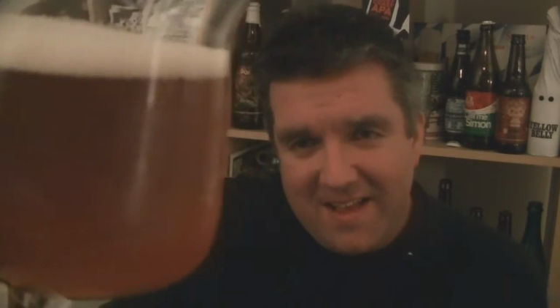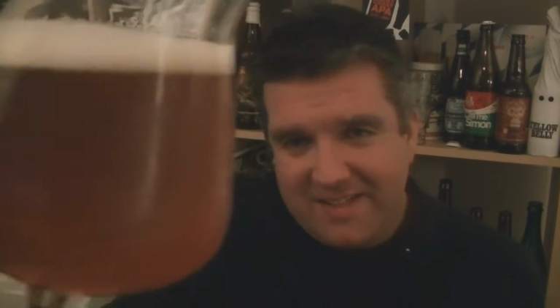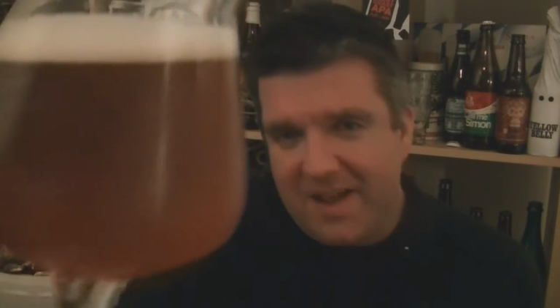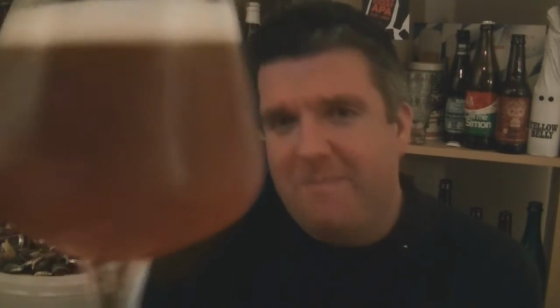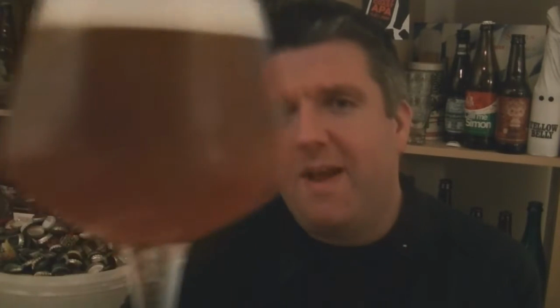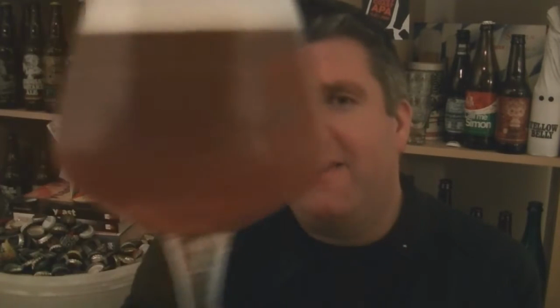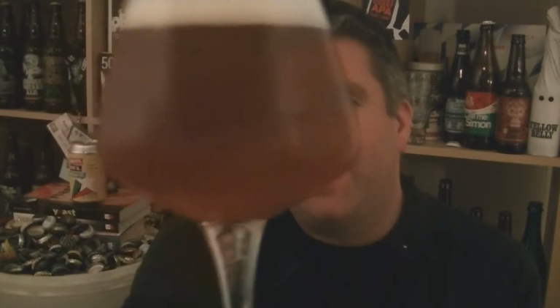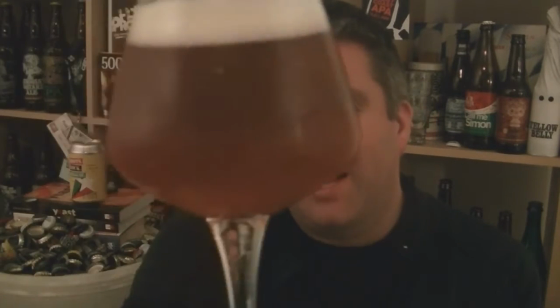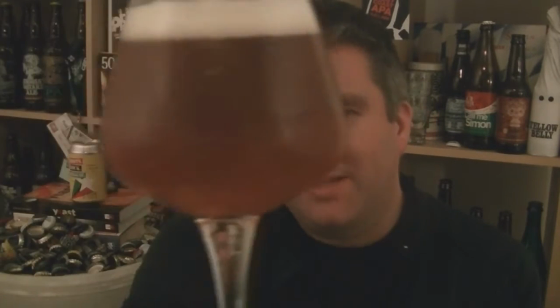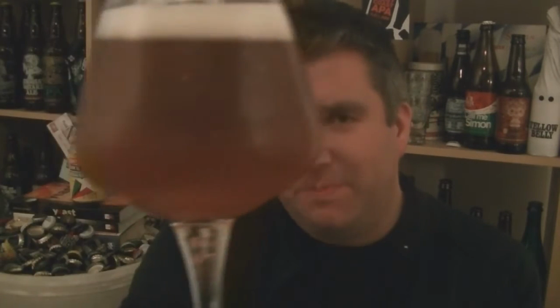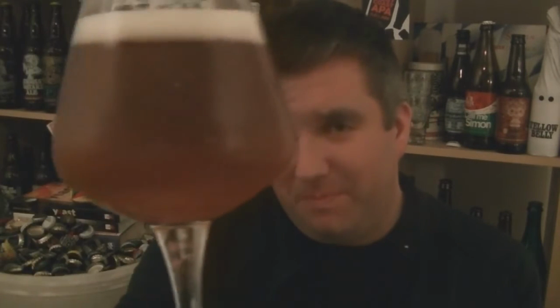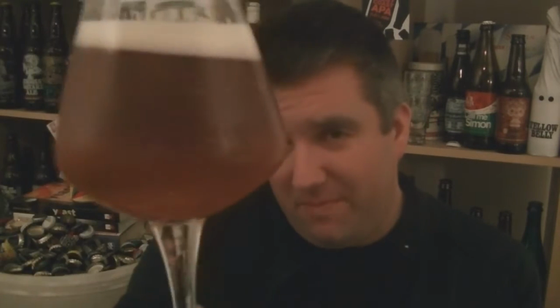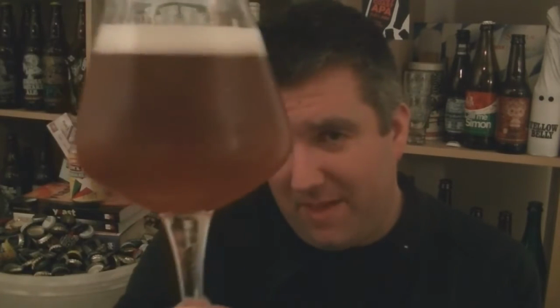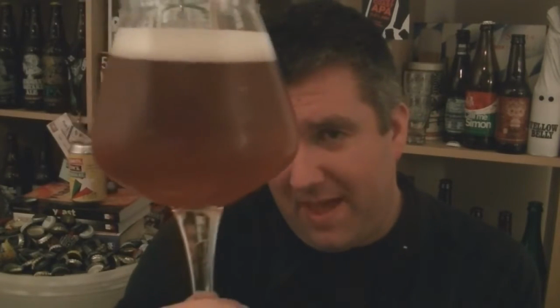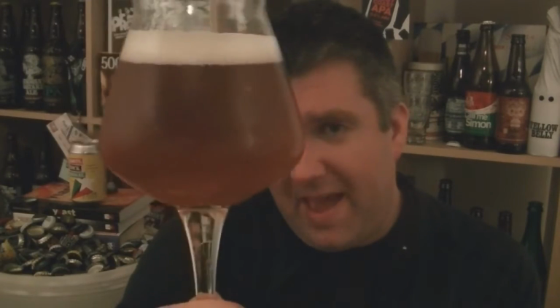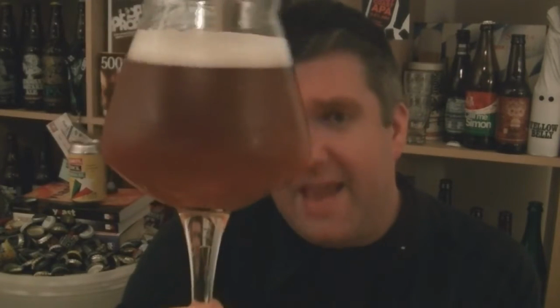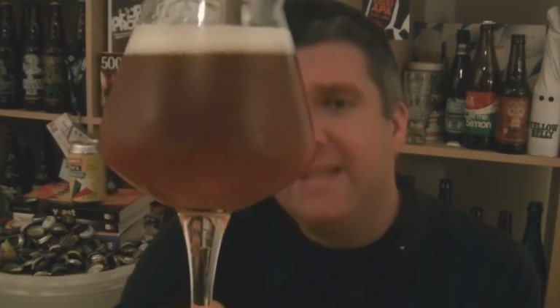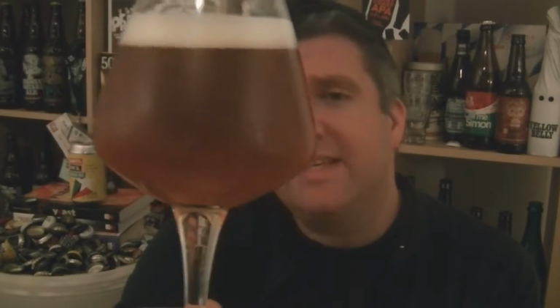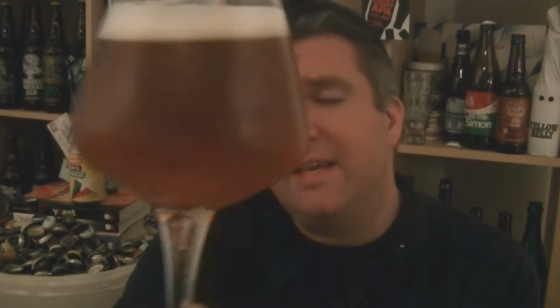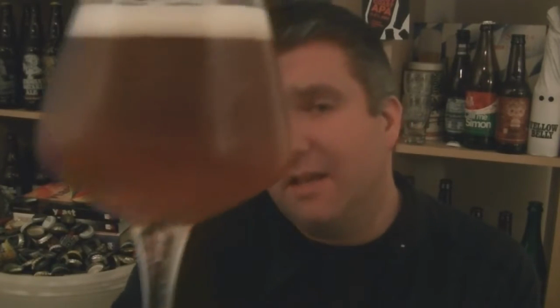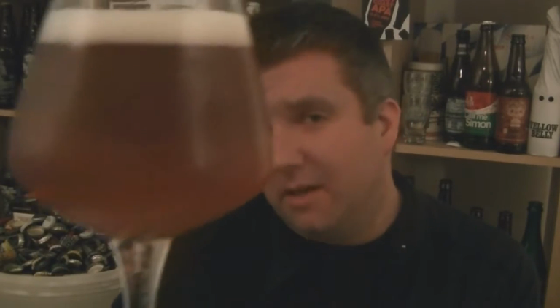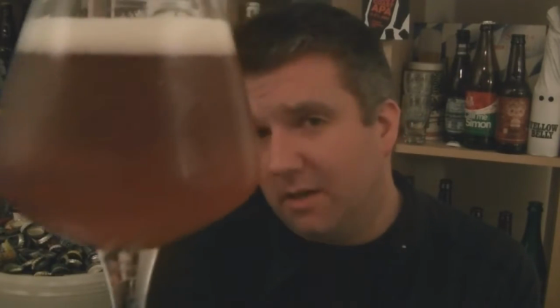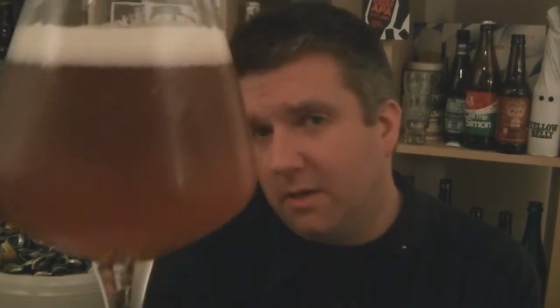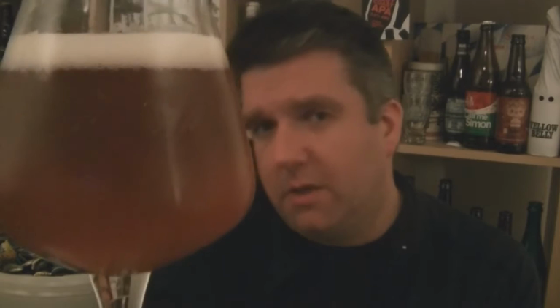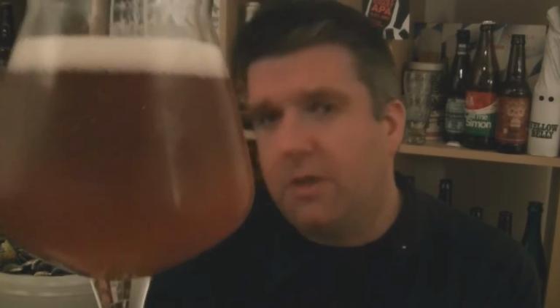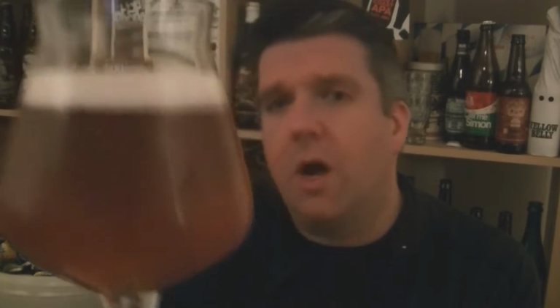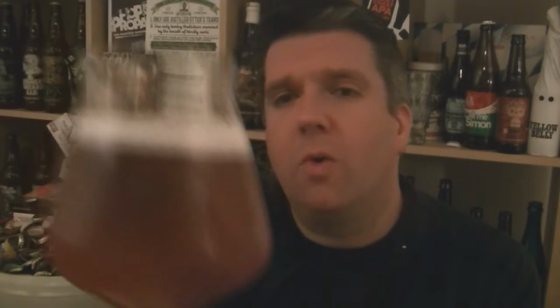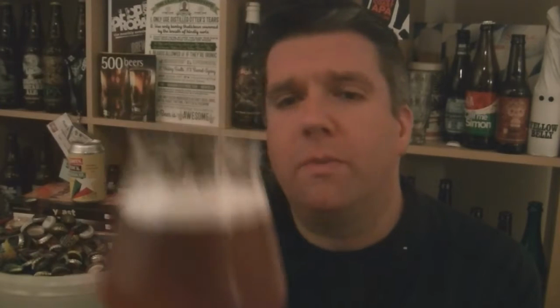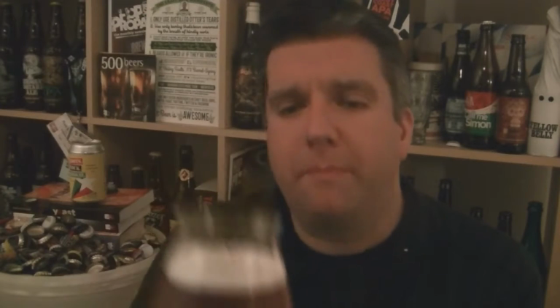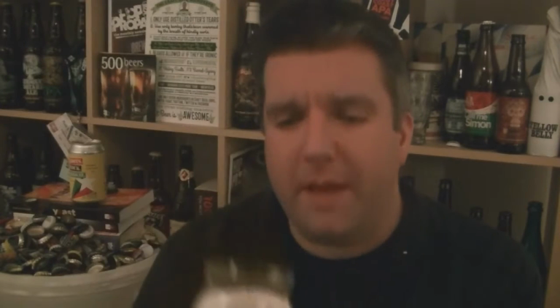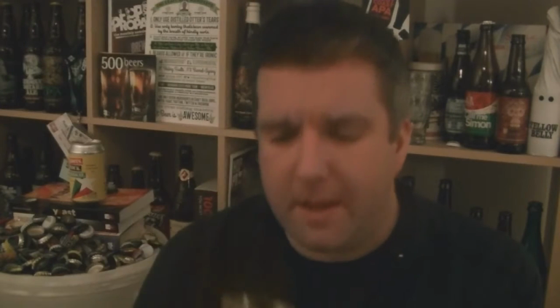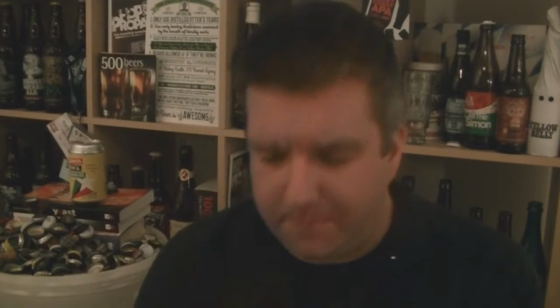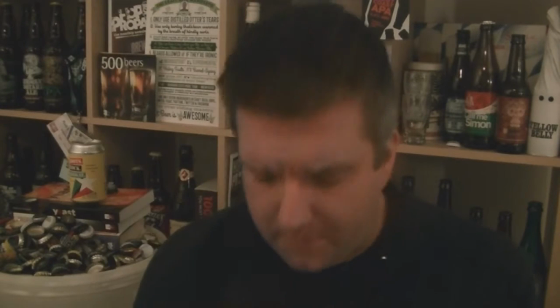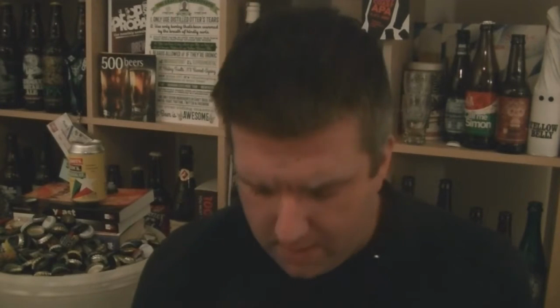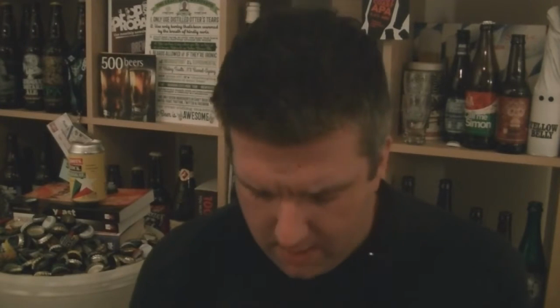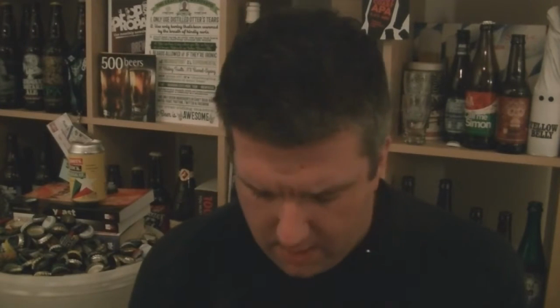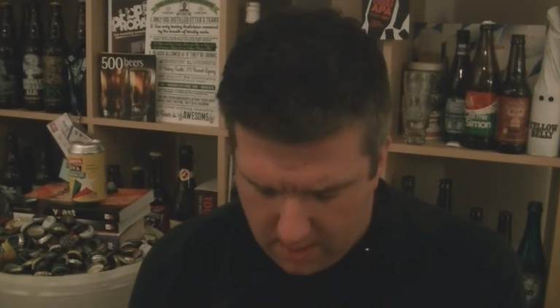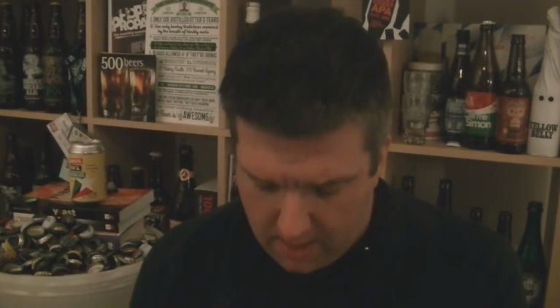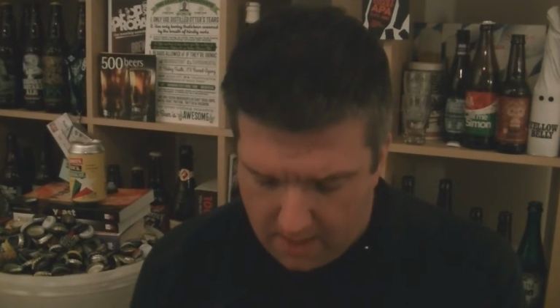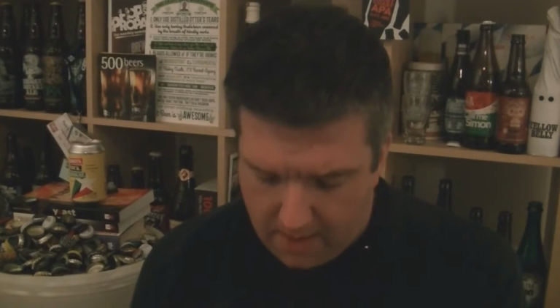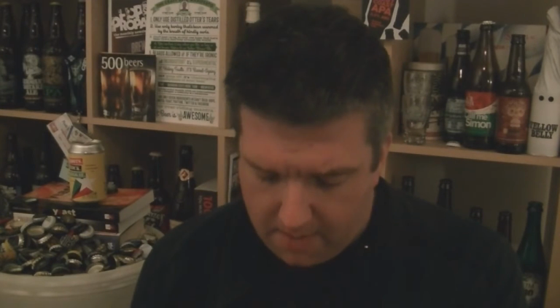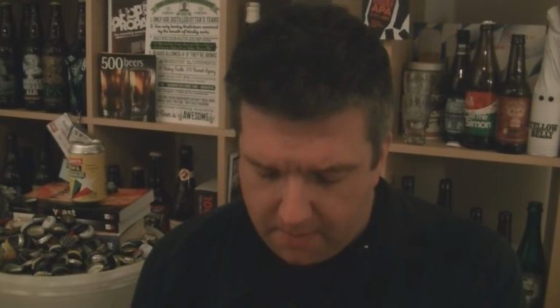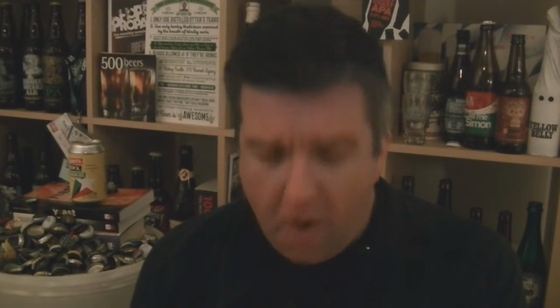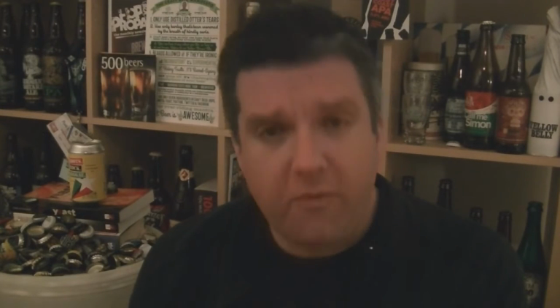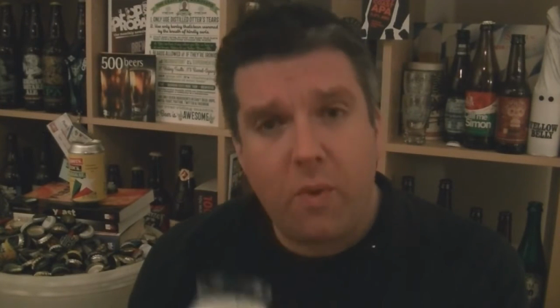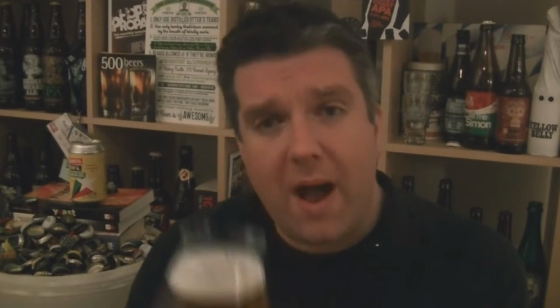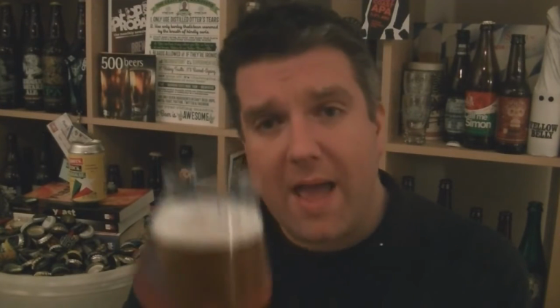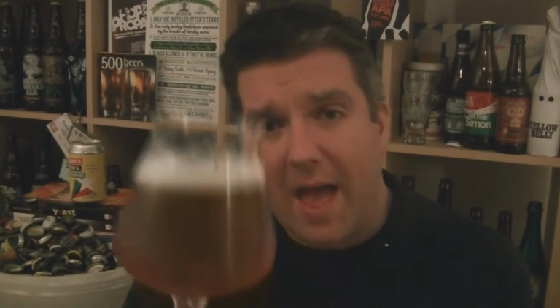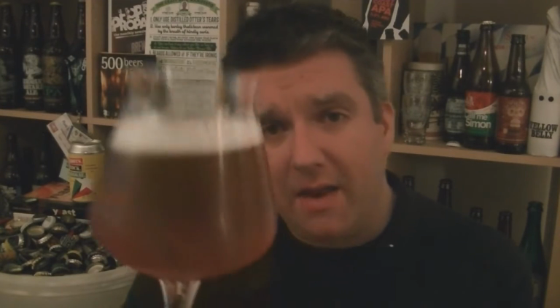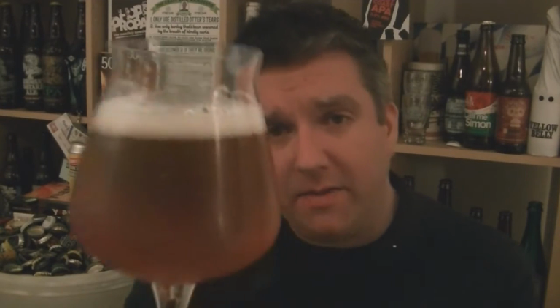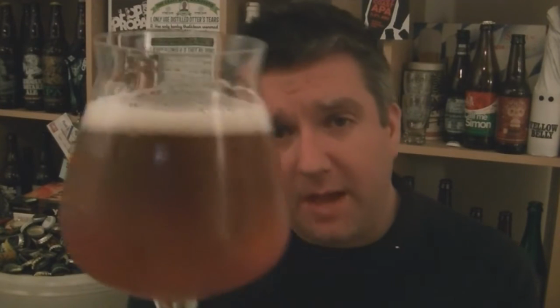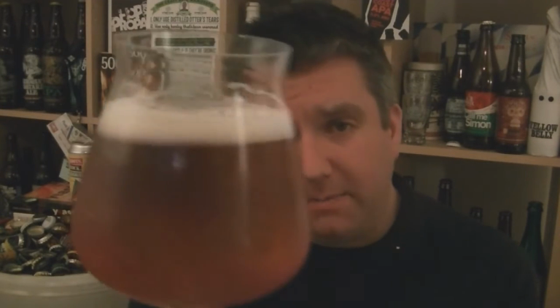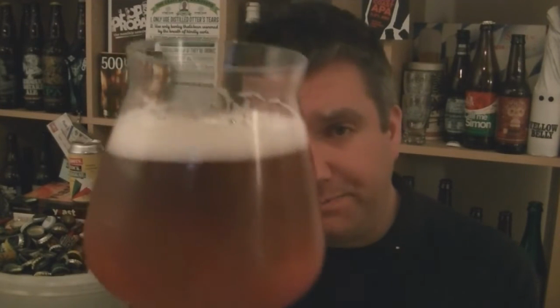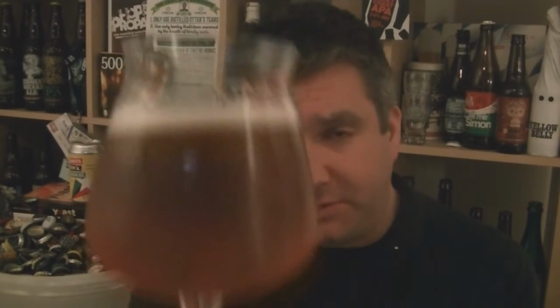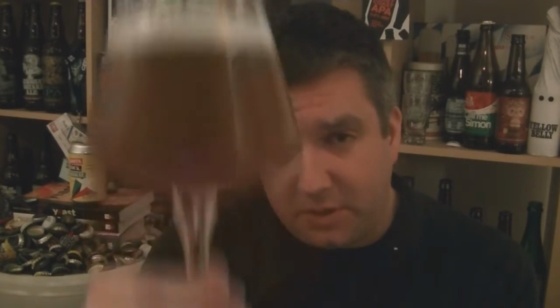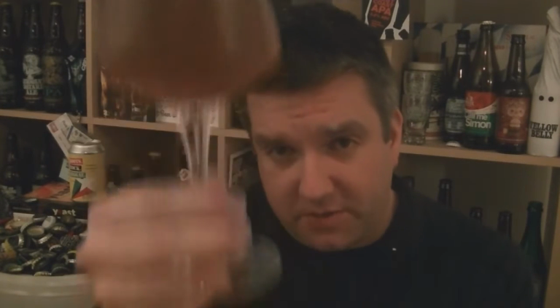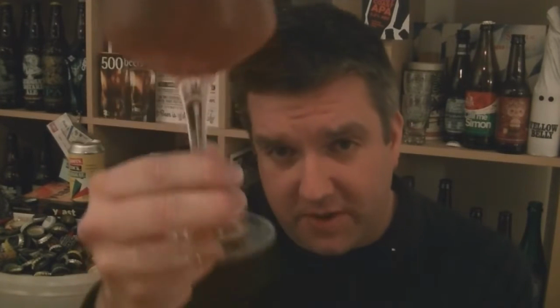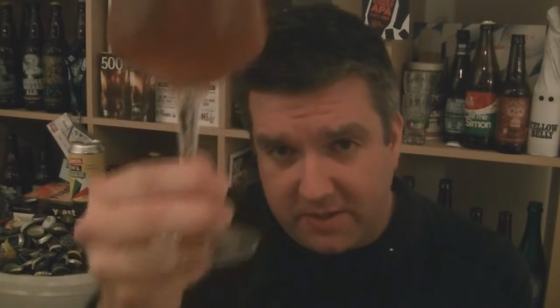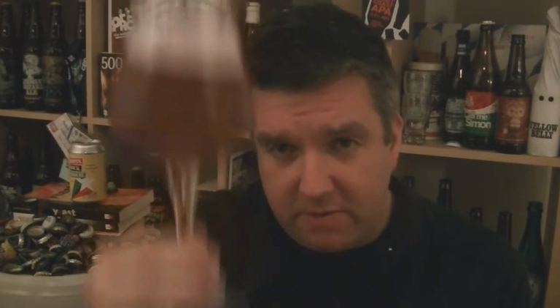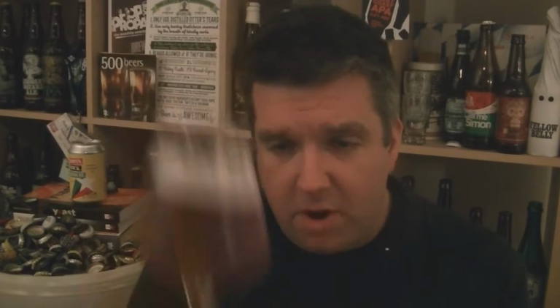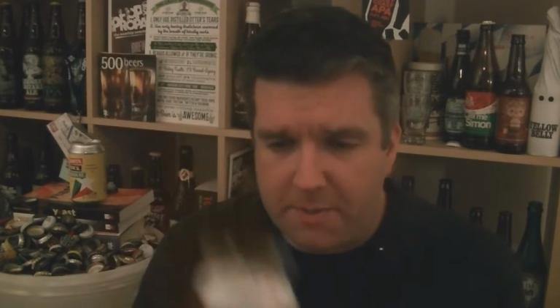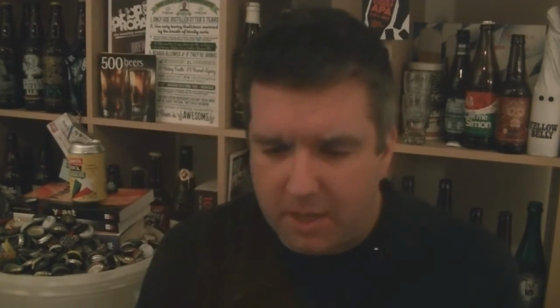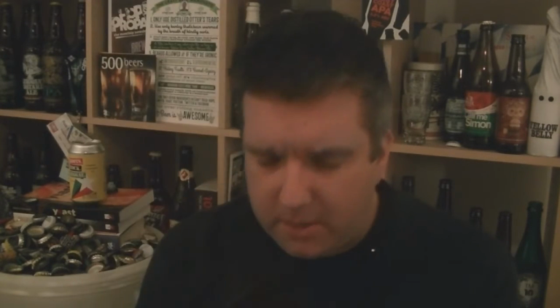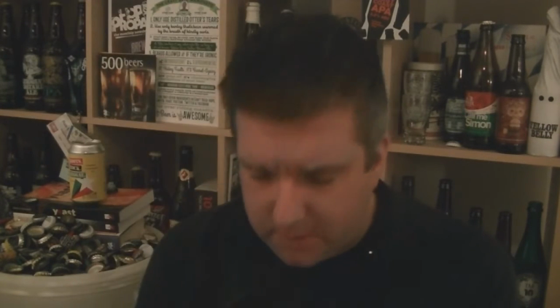So, beer in the glass. Hazy, golden beer. Off-white head on that. That's as far as the appearance goes.